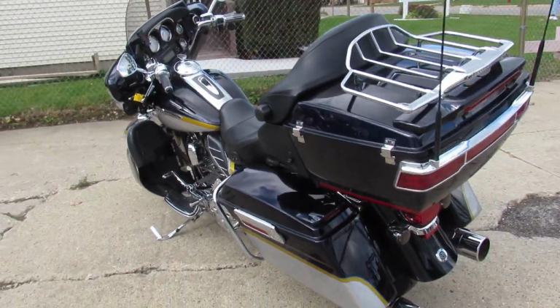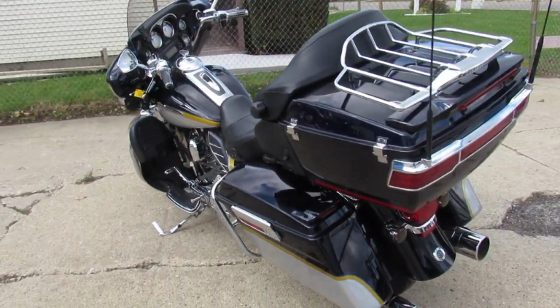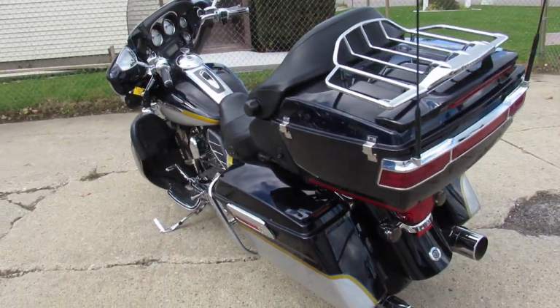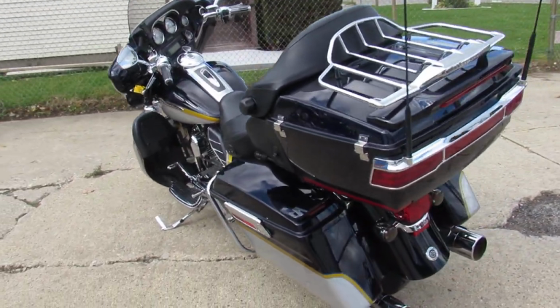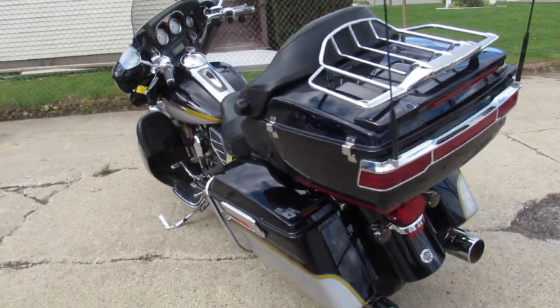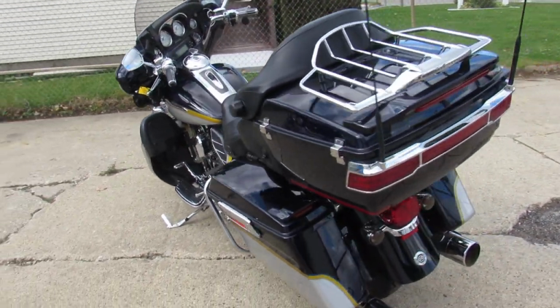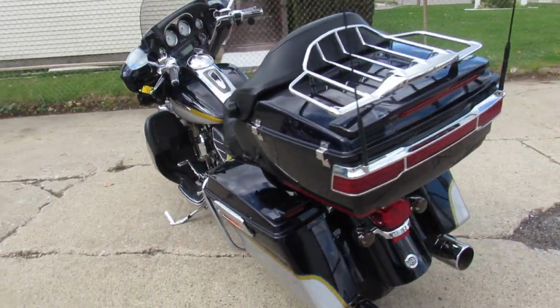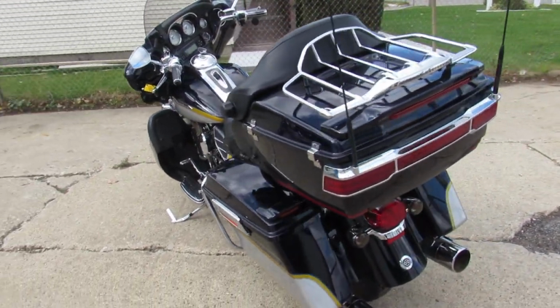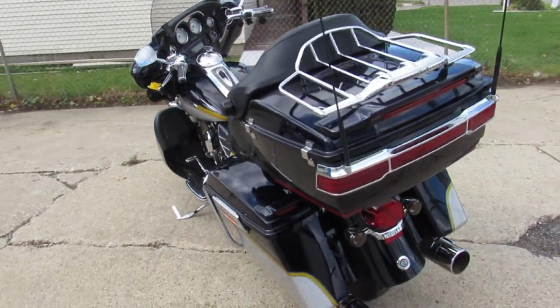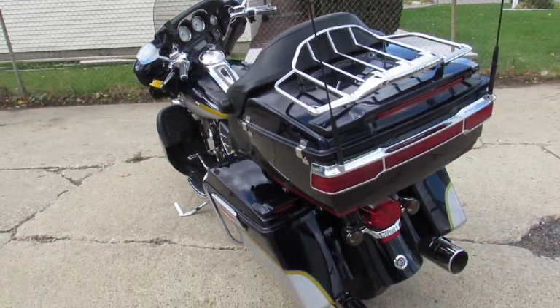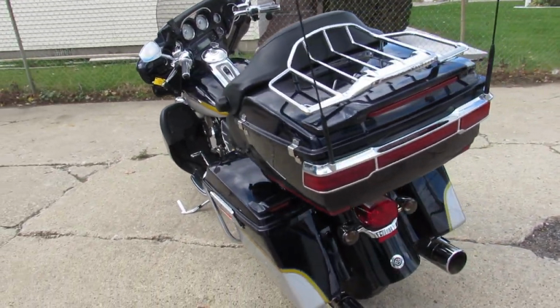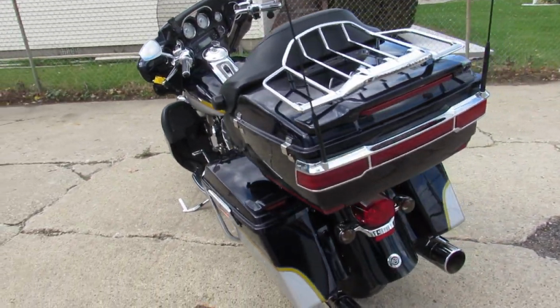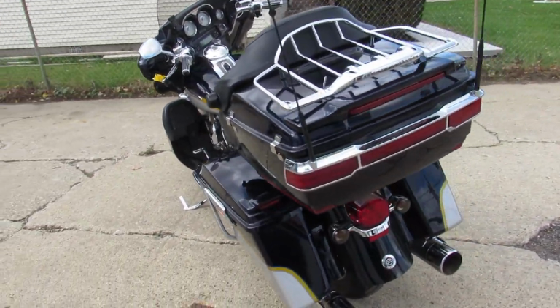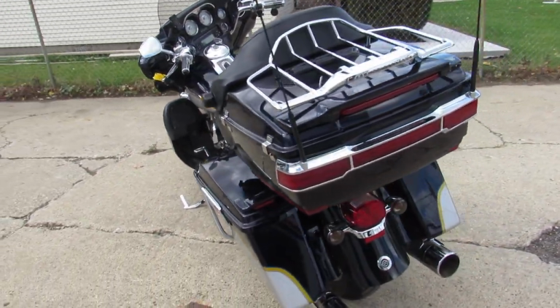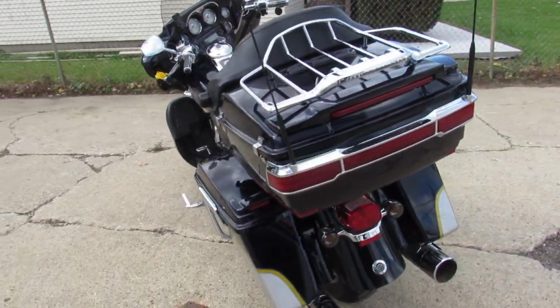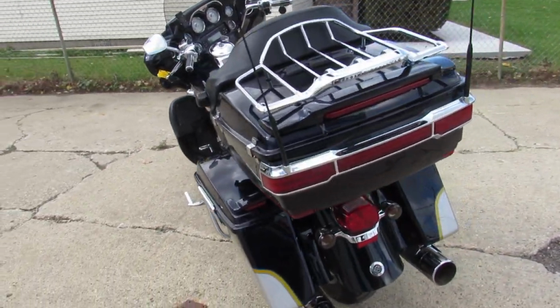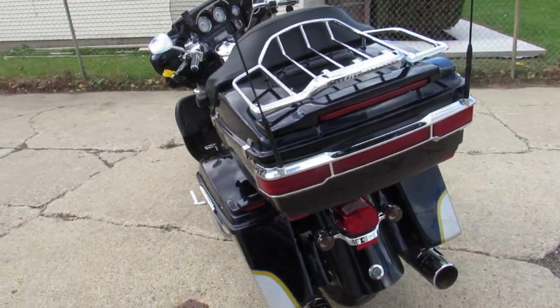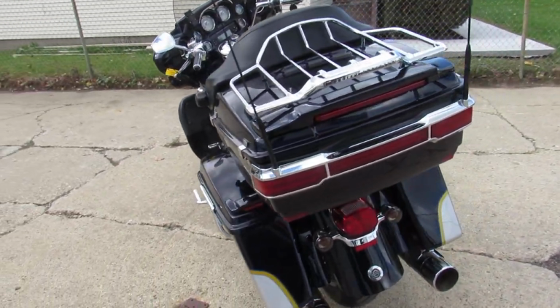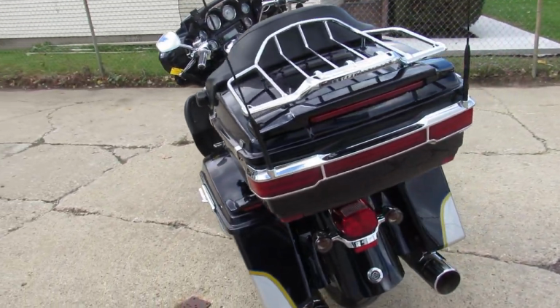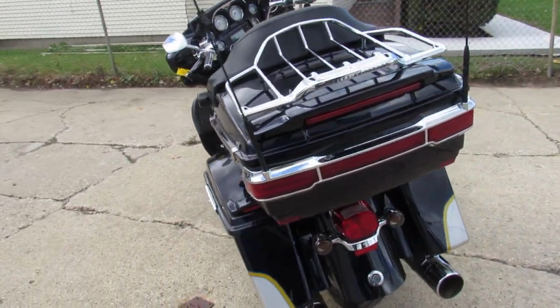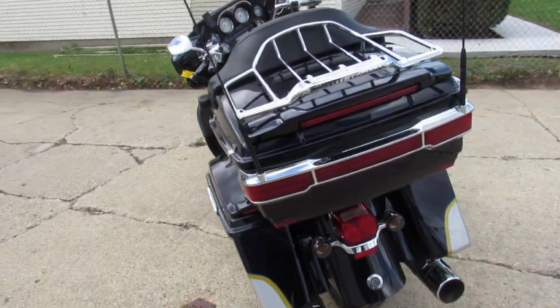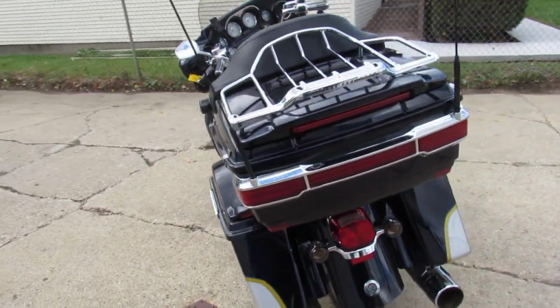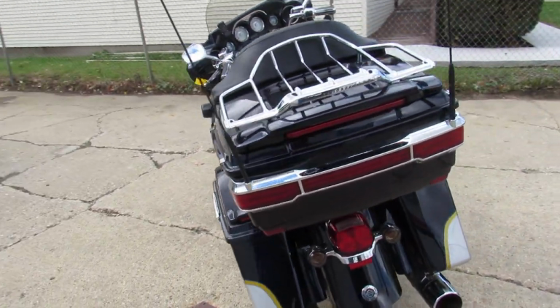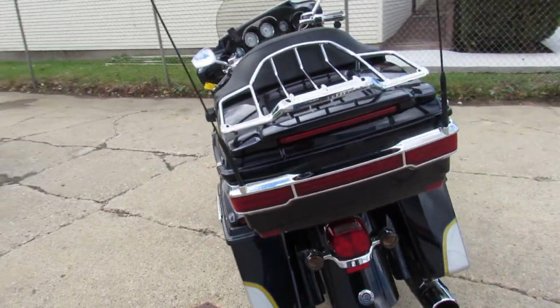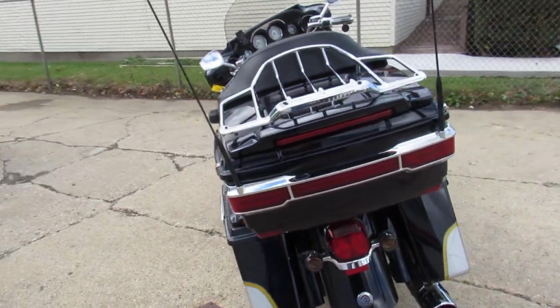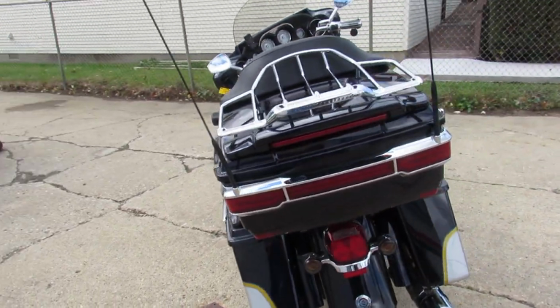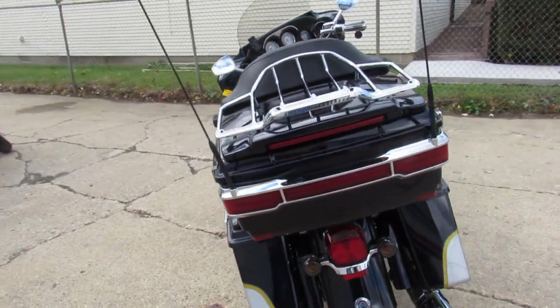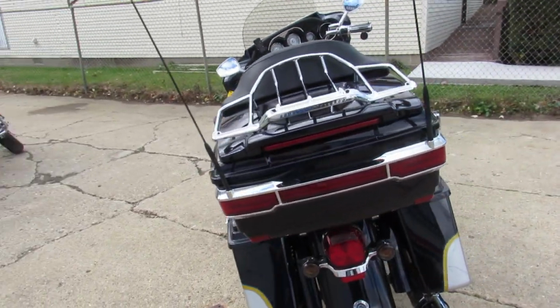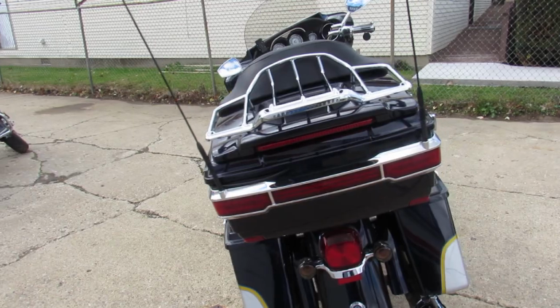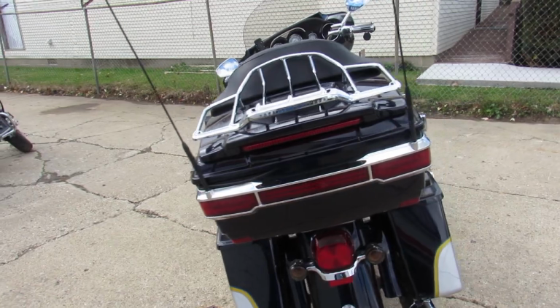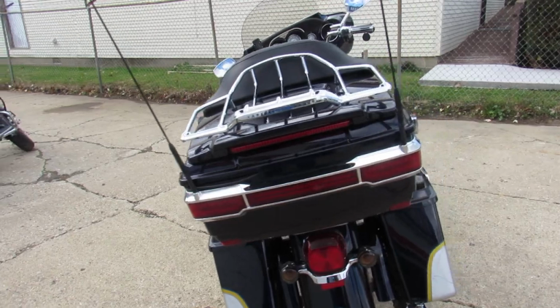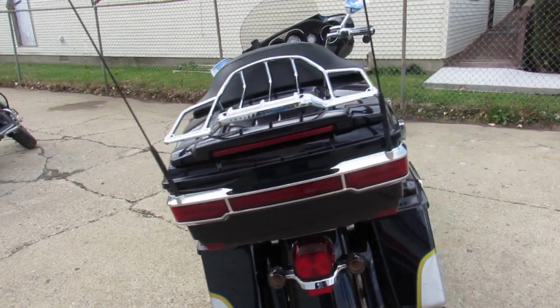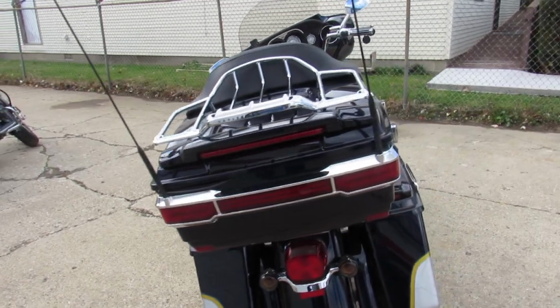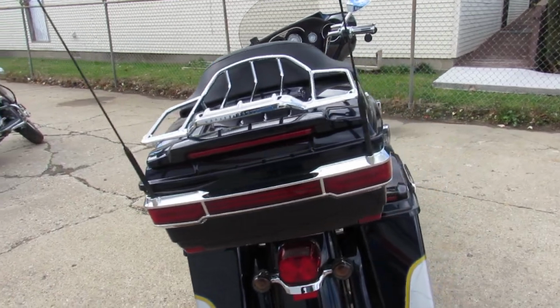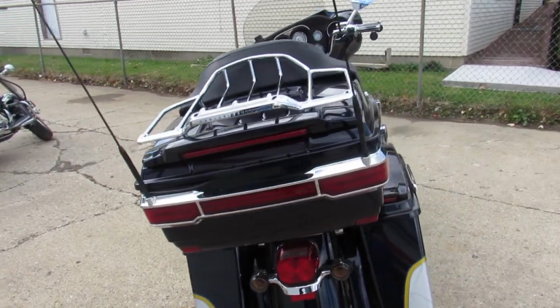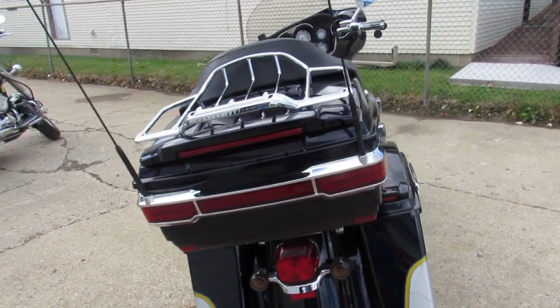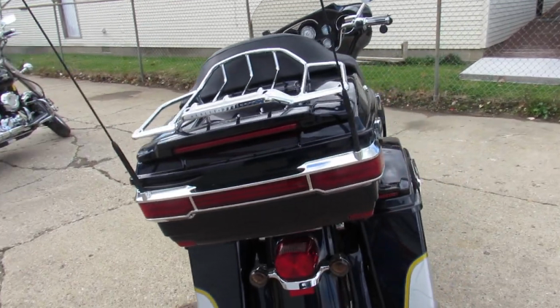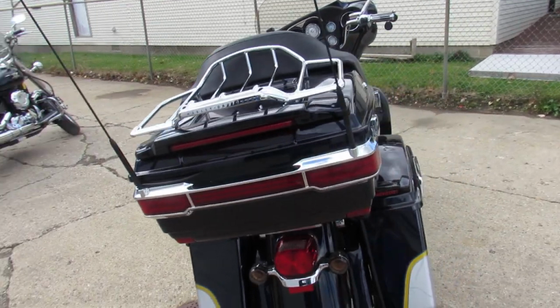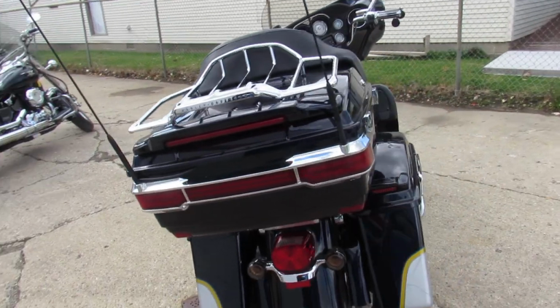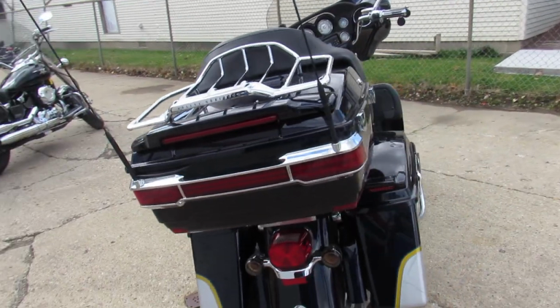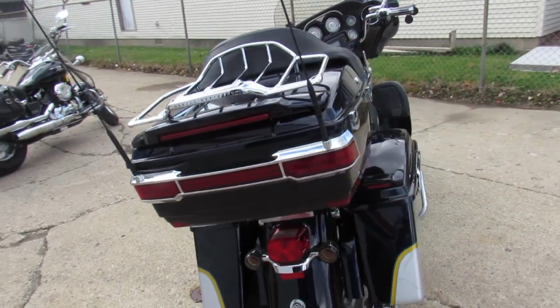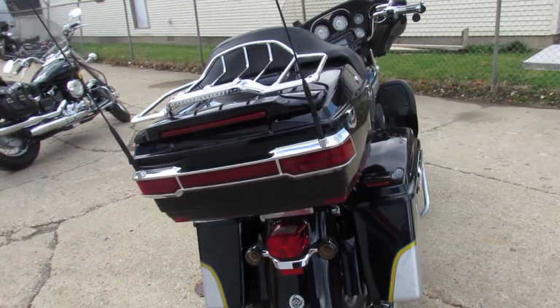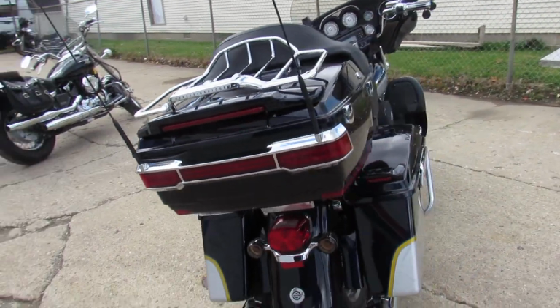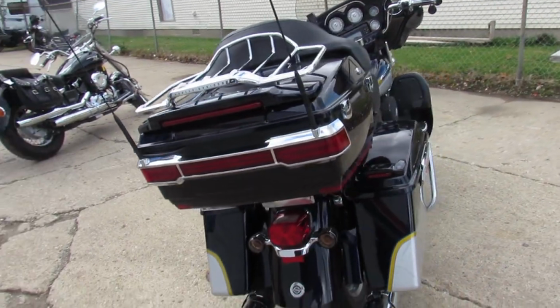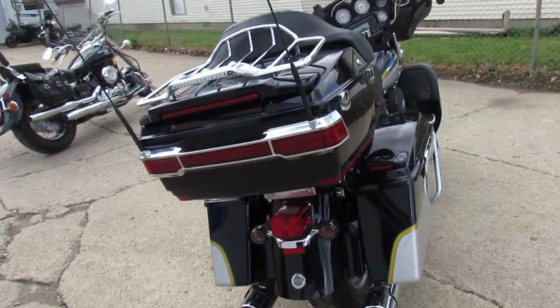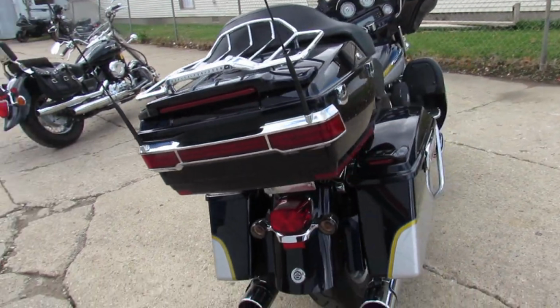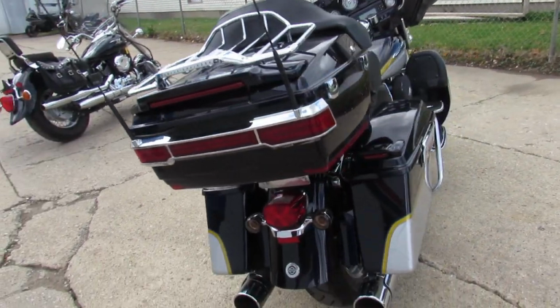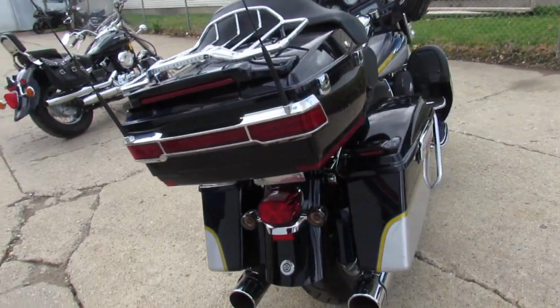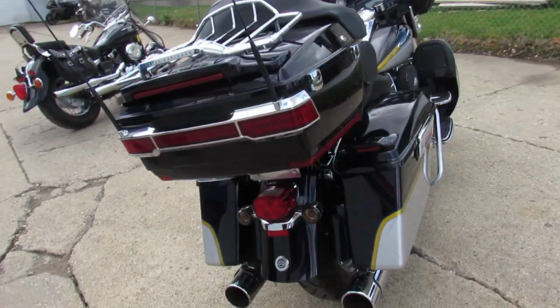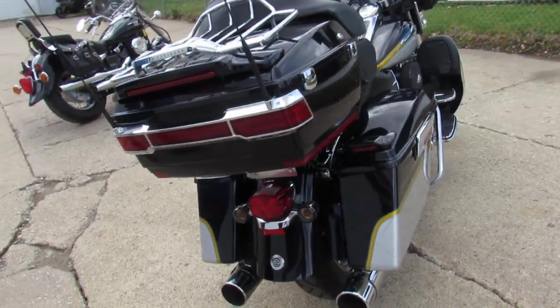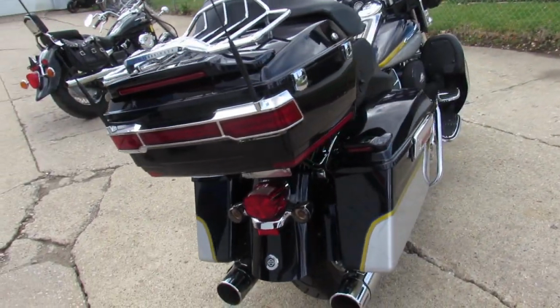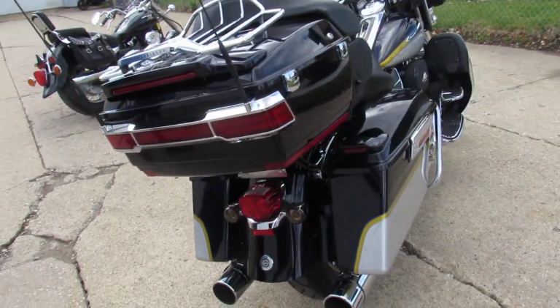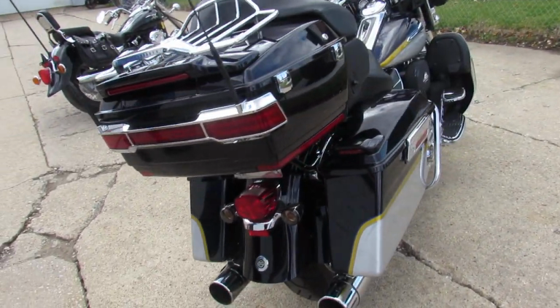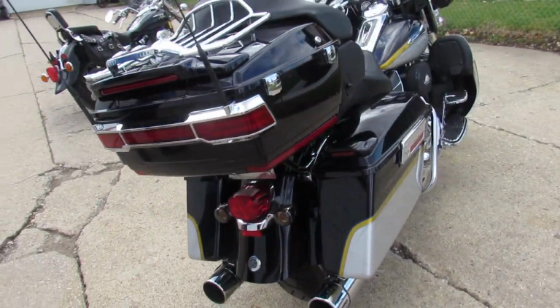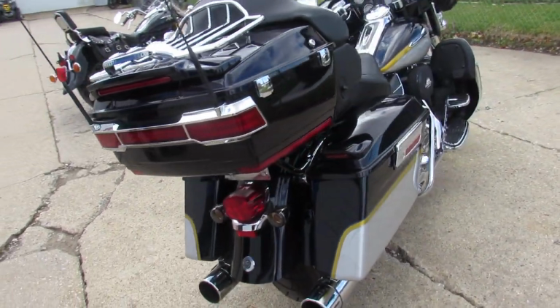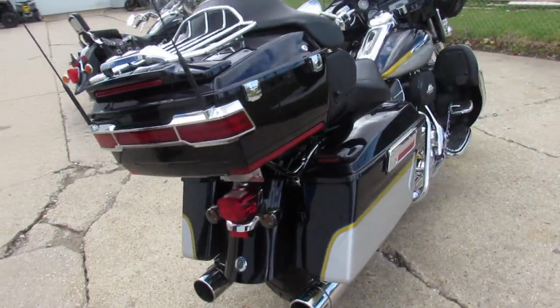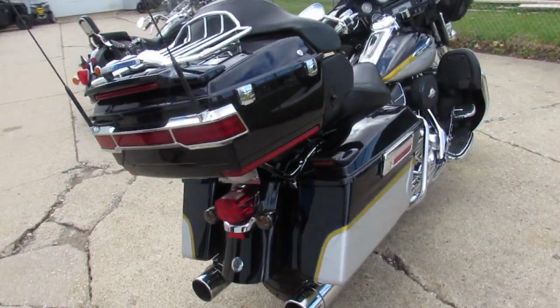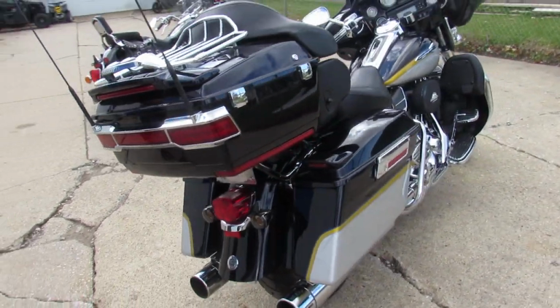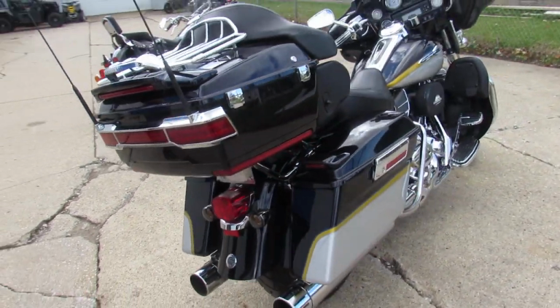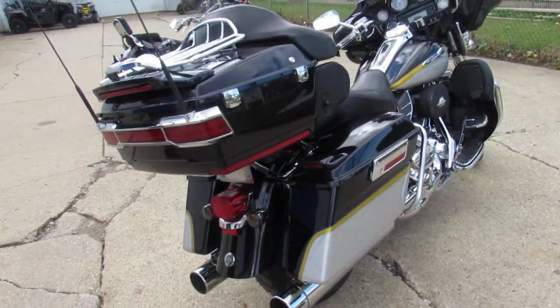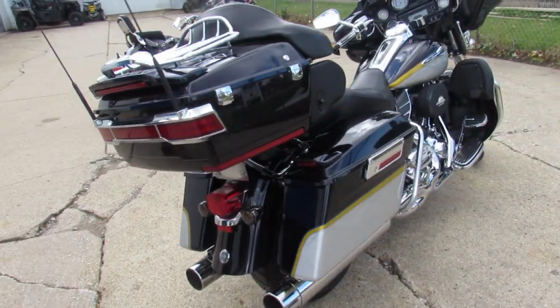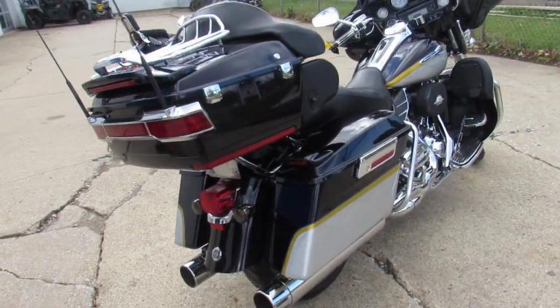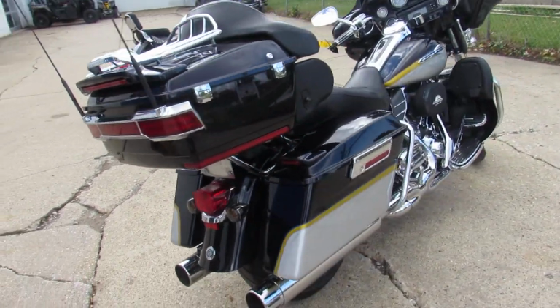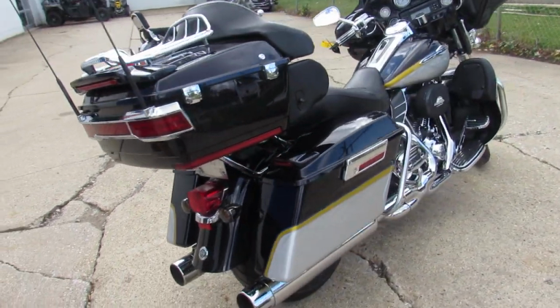There's chrome everywhere as you can see in the video: chrome wheels, chrome front end, chrome switches, switch housings, levers, chrome all over the motor guys — you're not going to miss it.